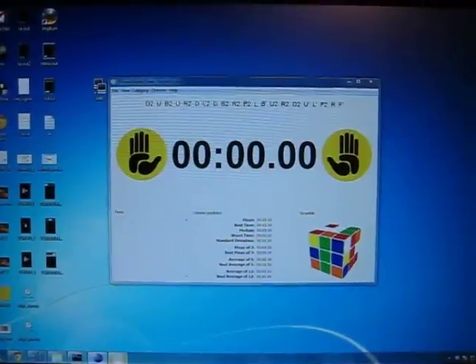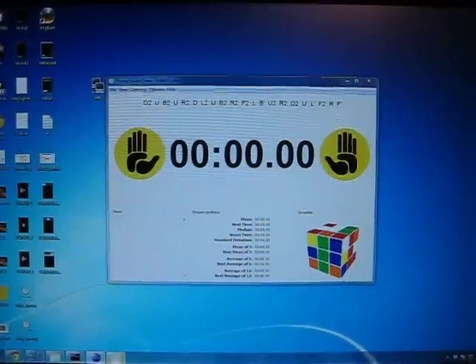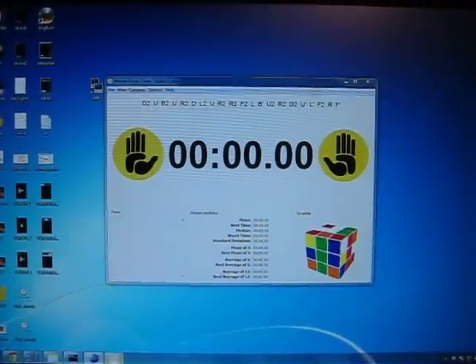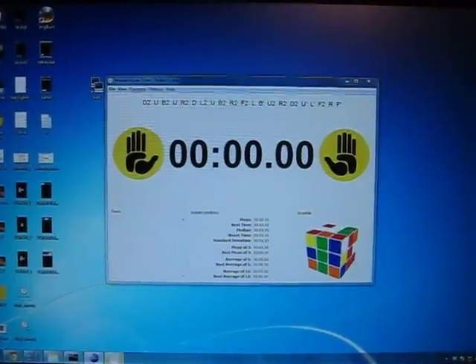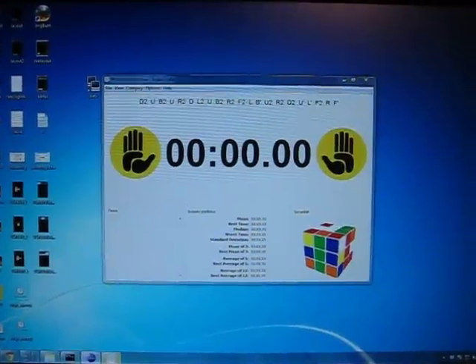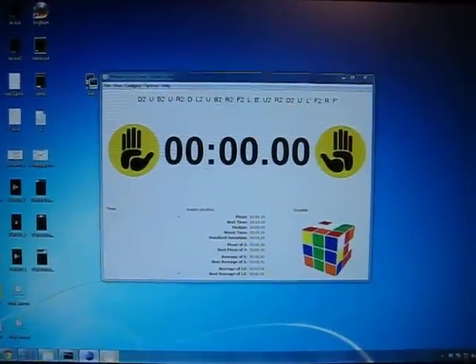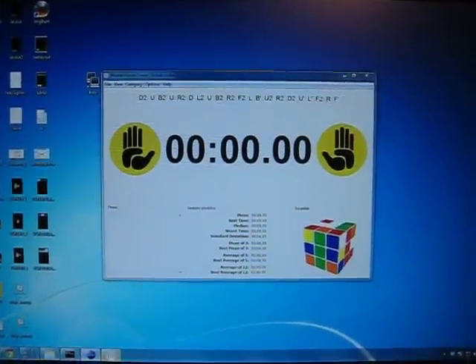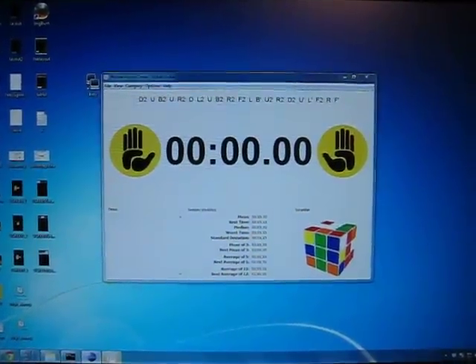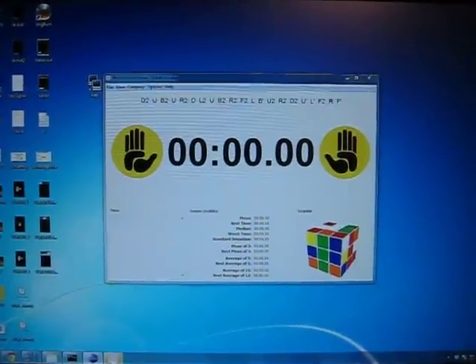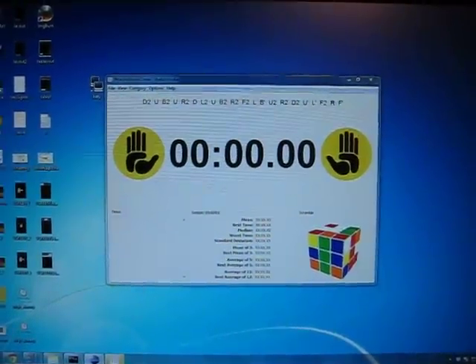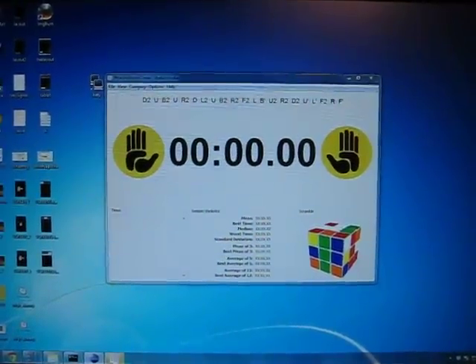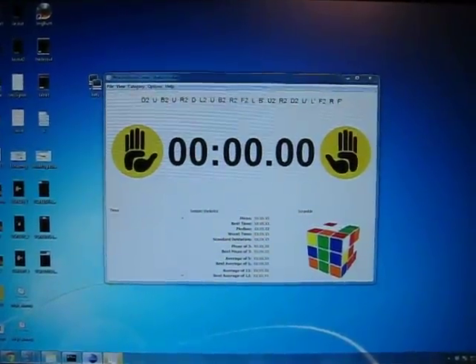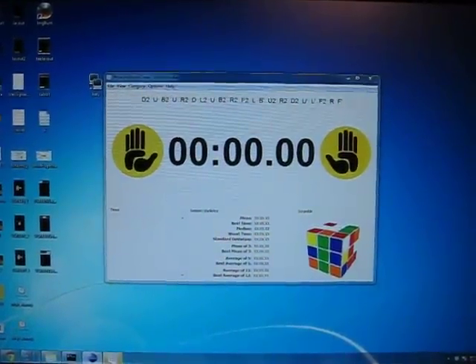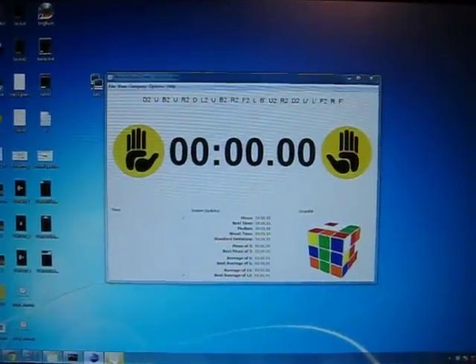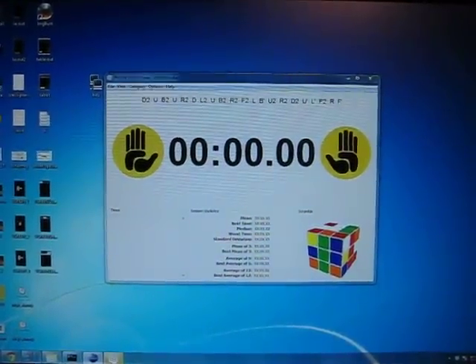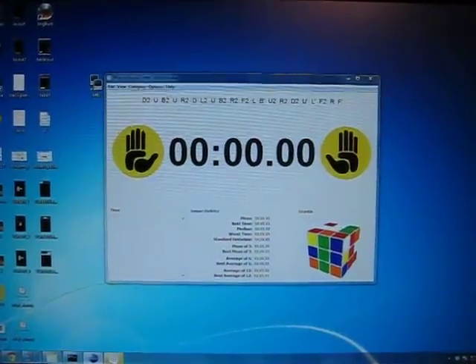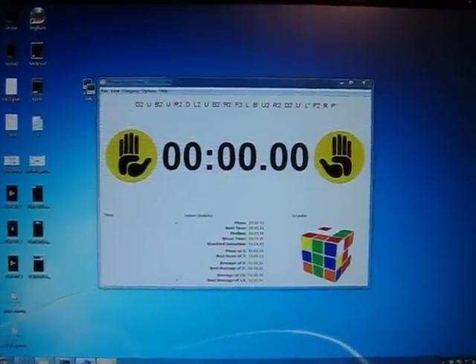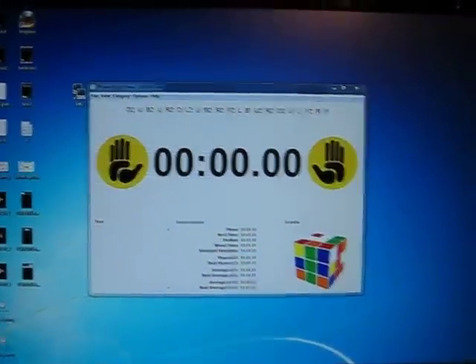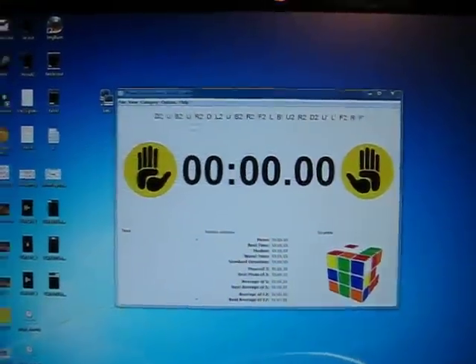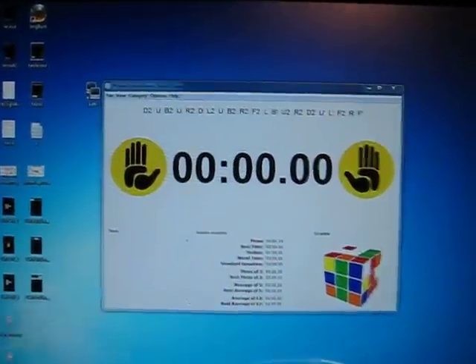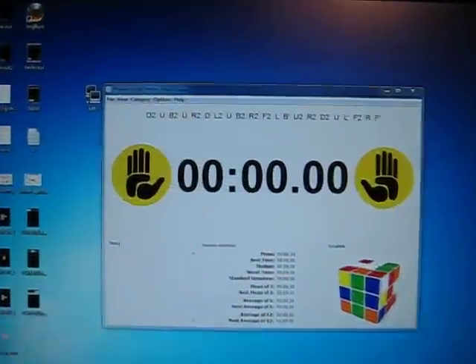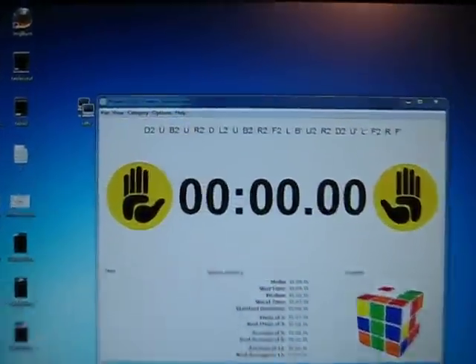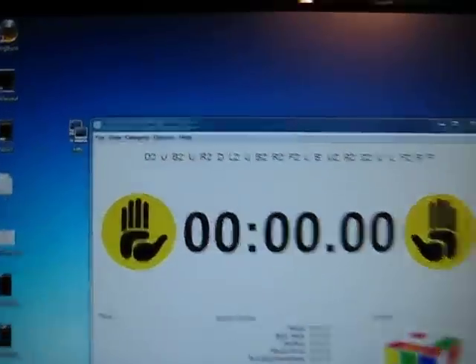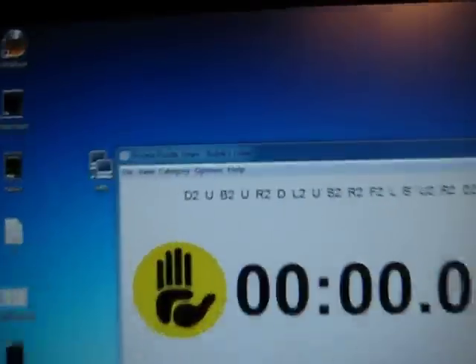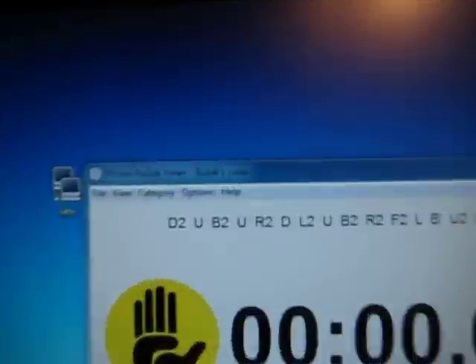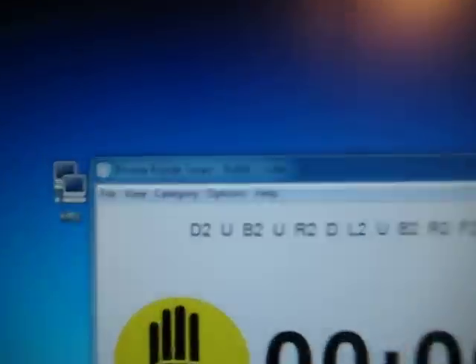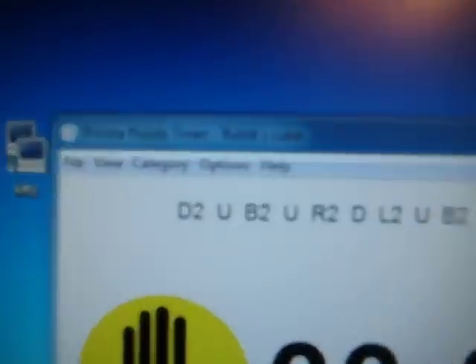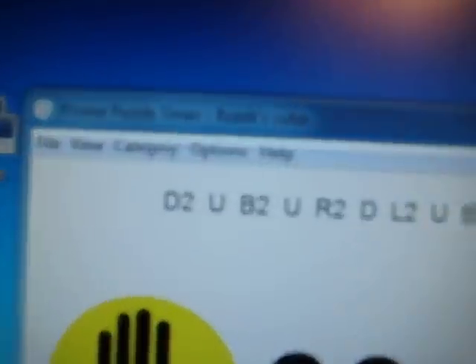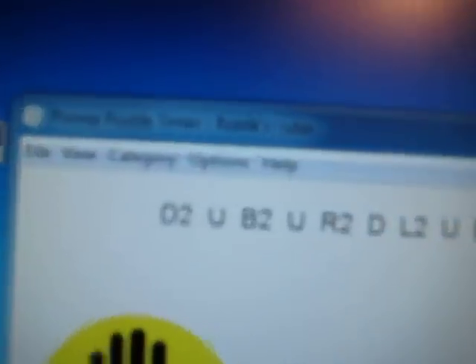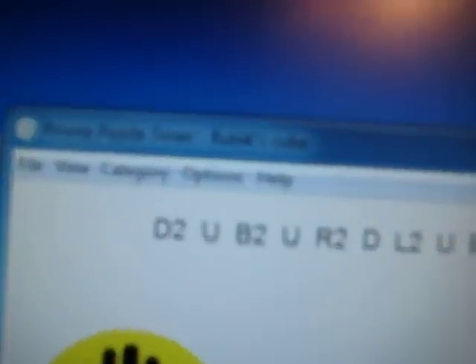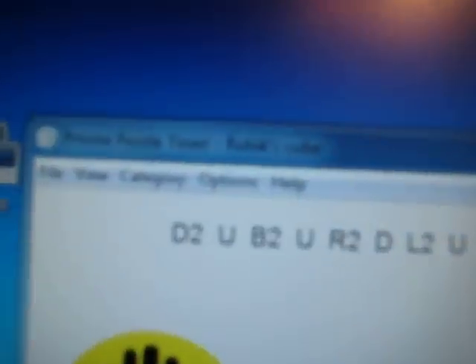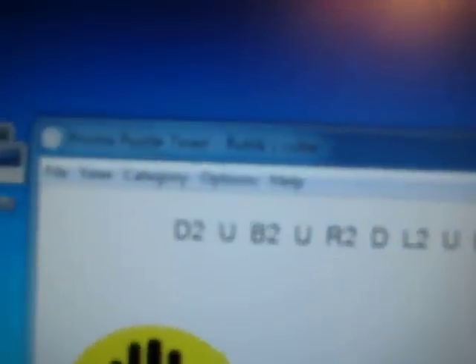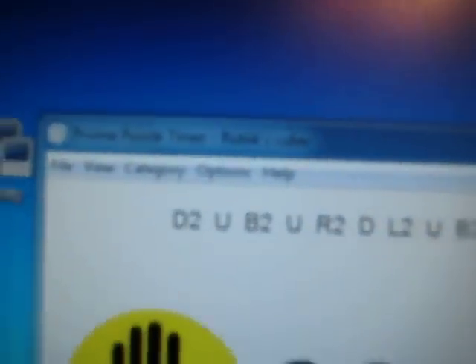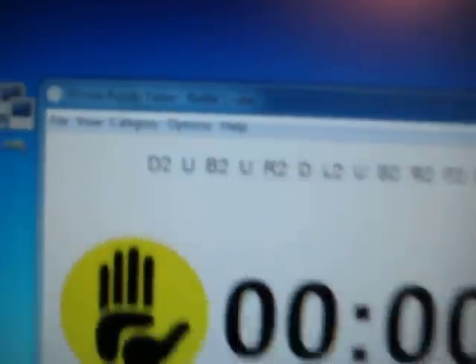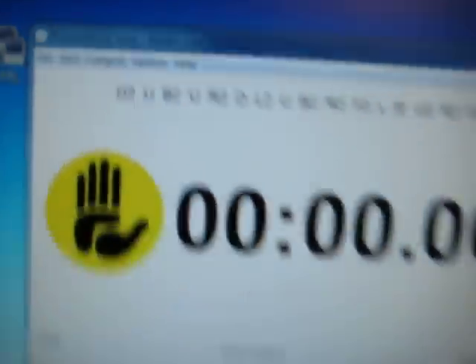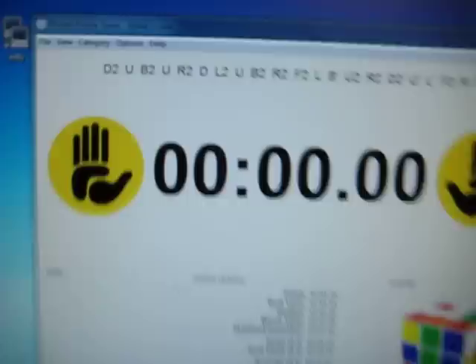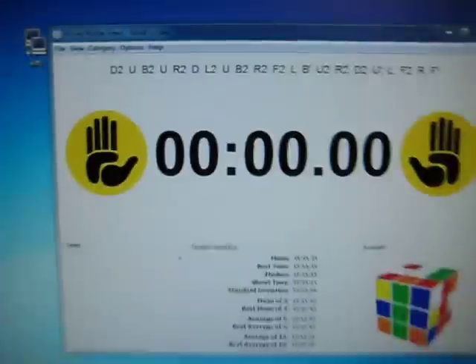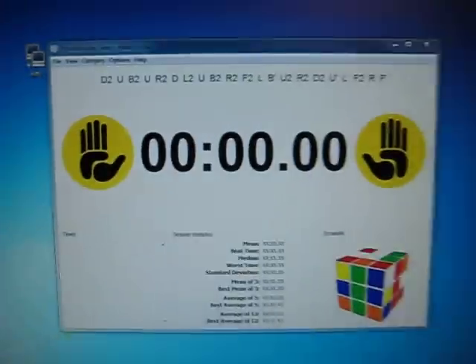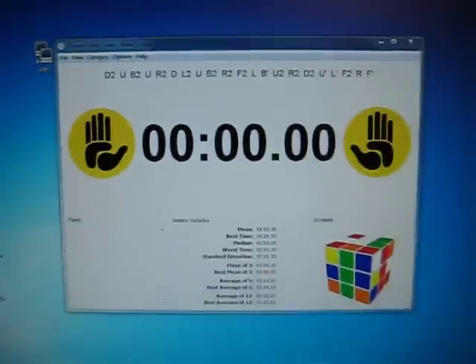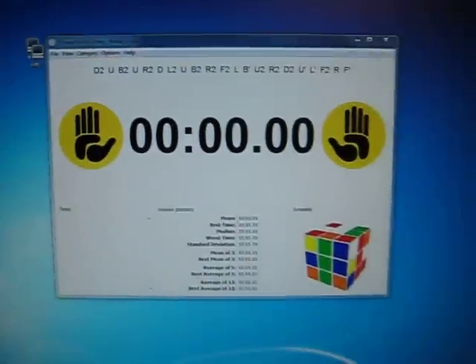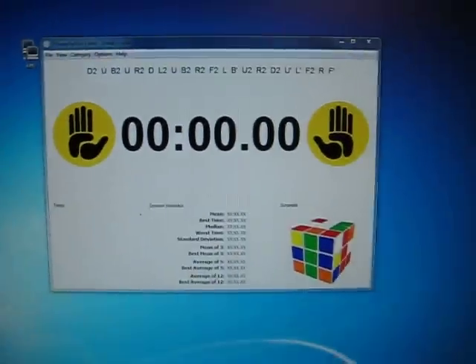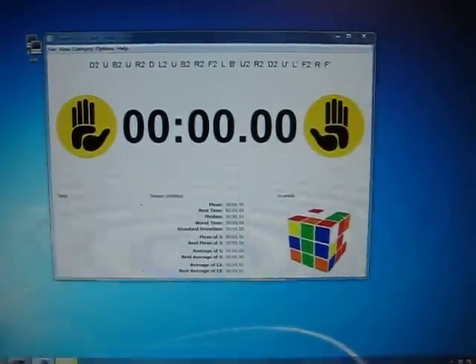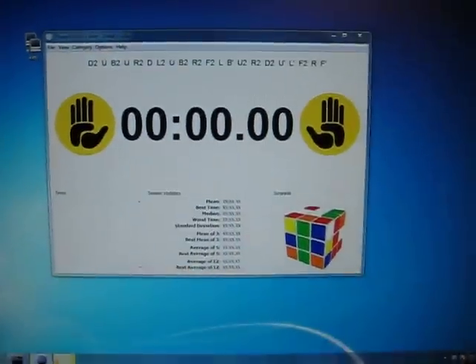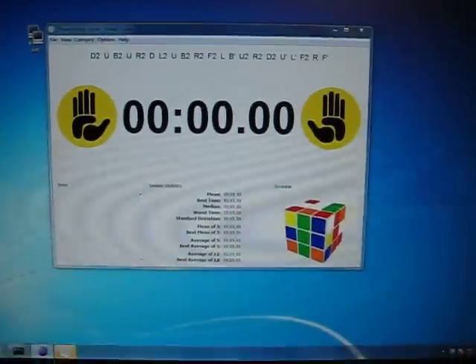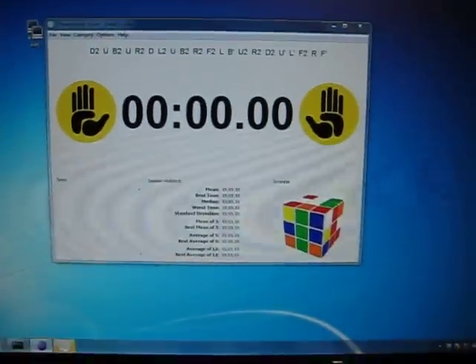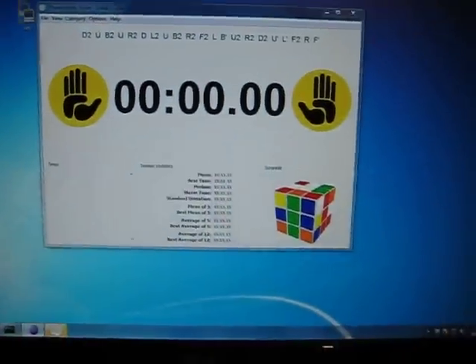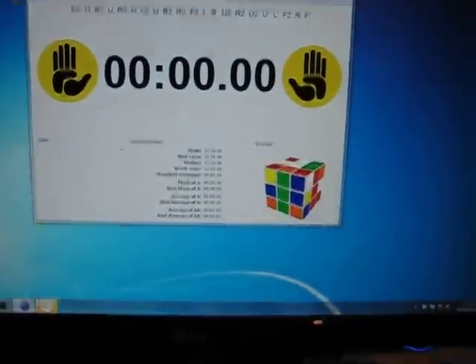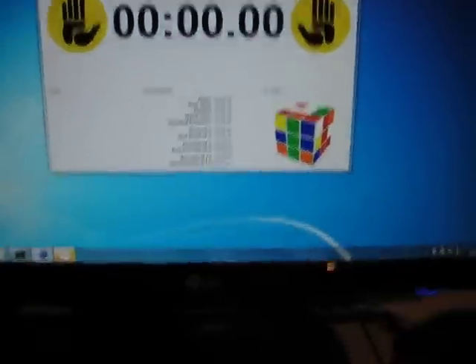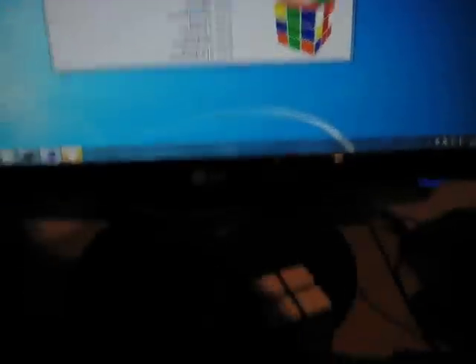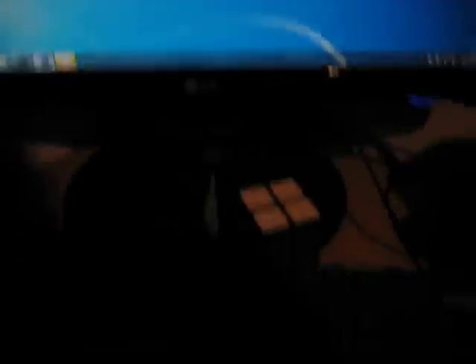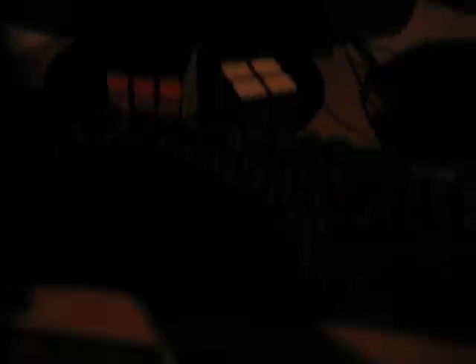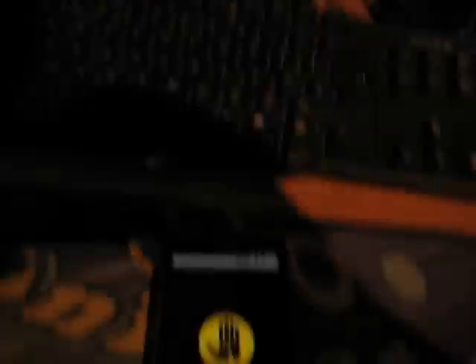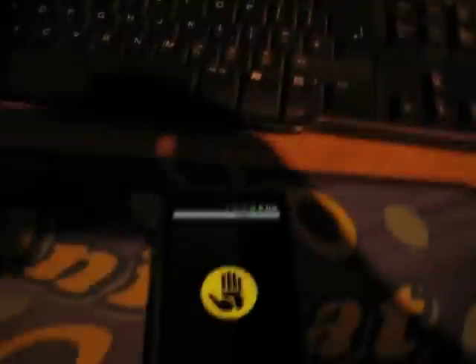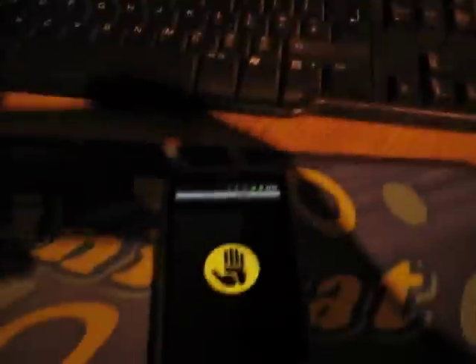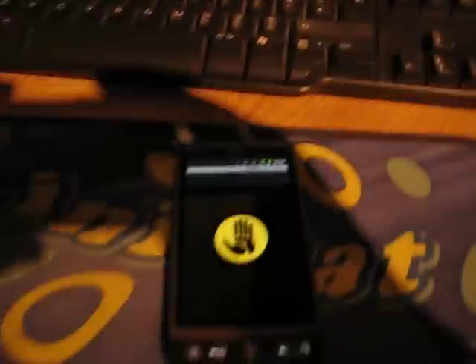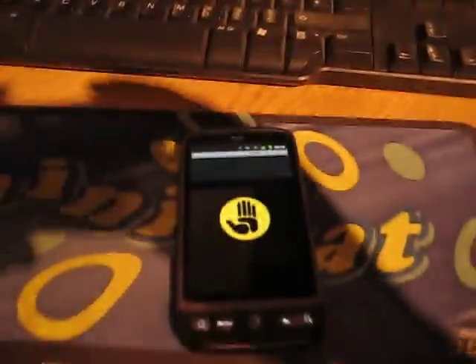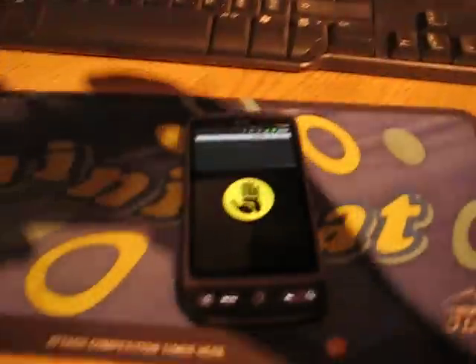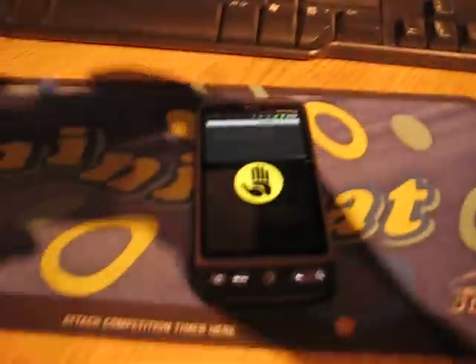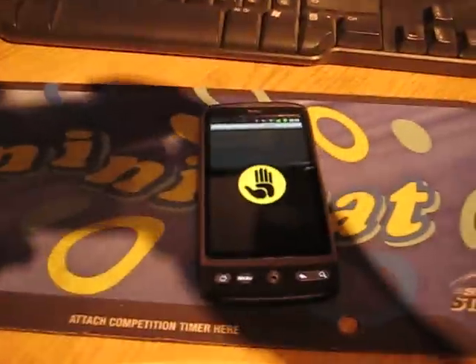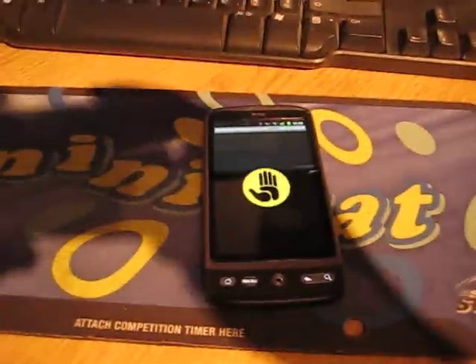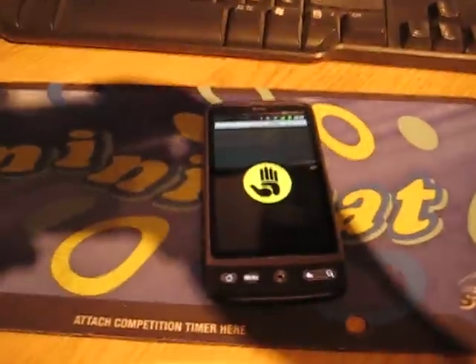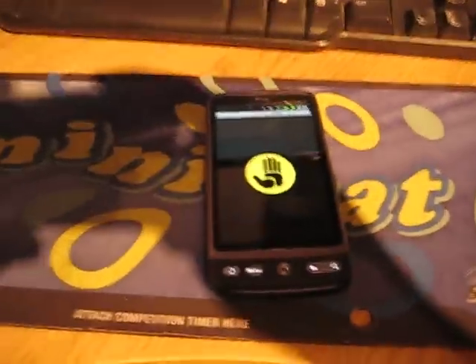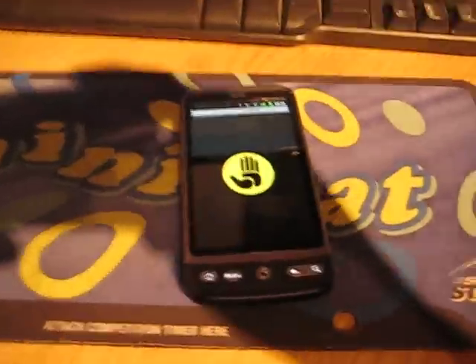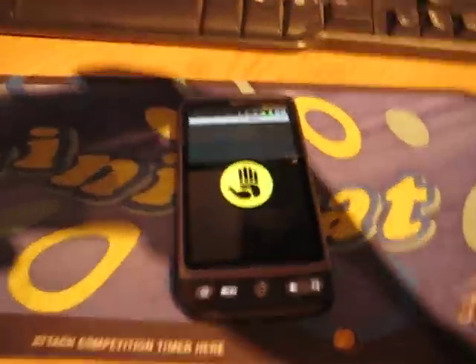Just a quick demo of what I wrote today. This is Prisma Puzzle Timer — I'm sure lots of you use it — and a phone.